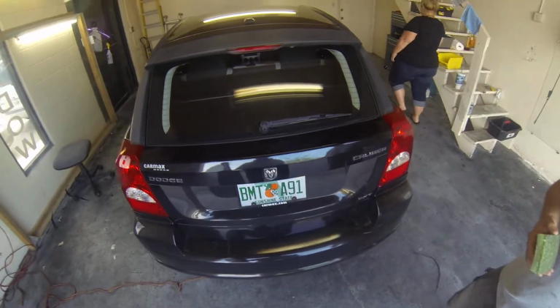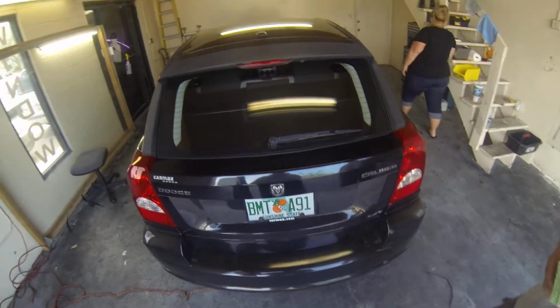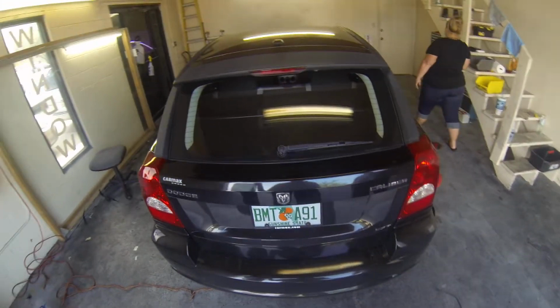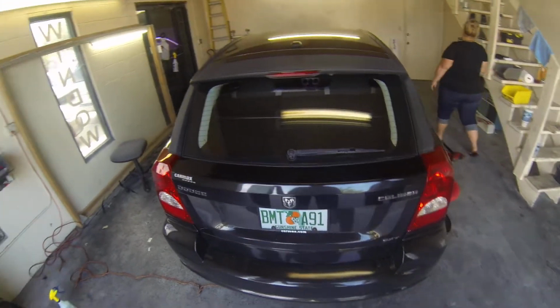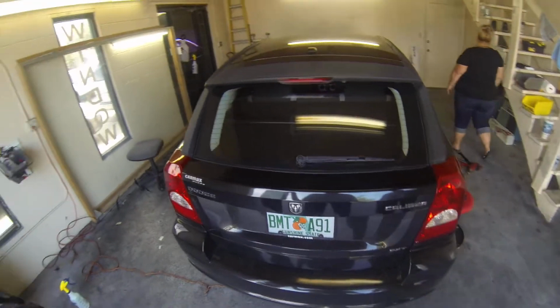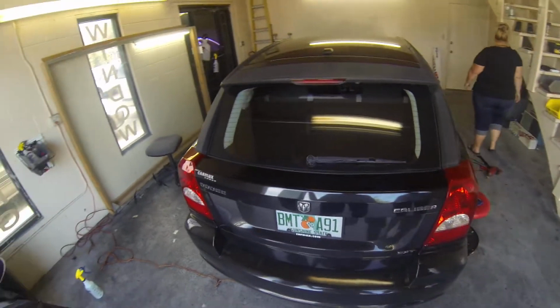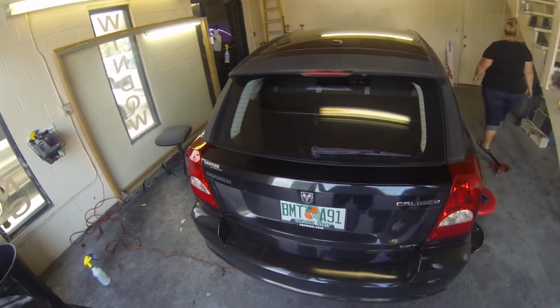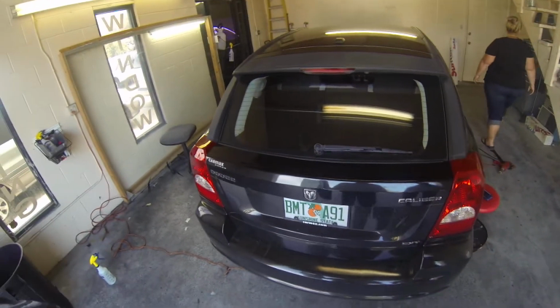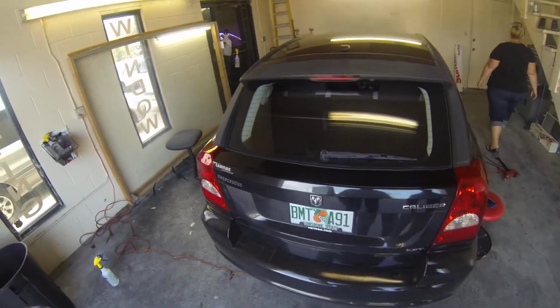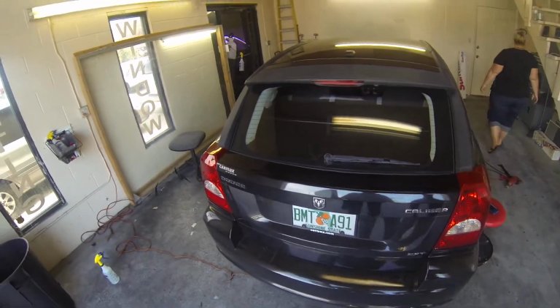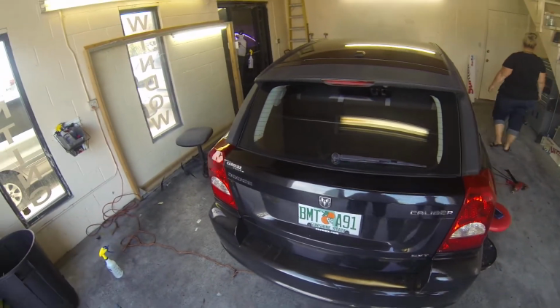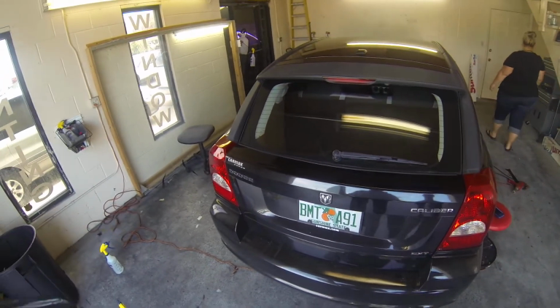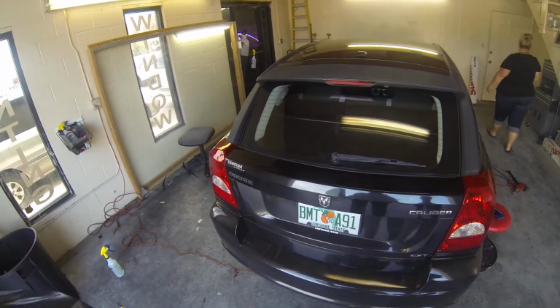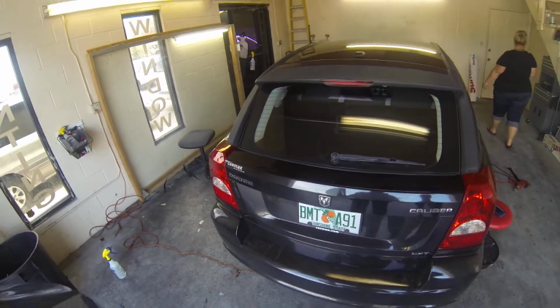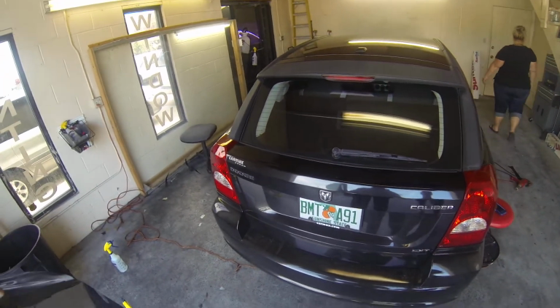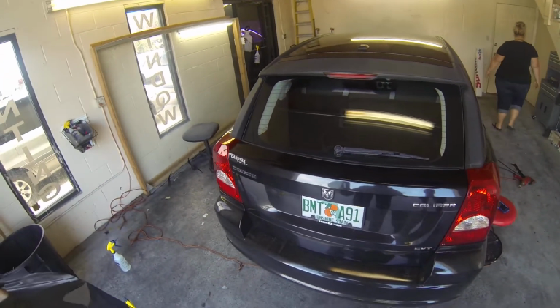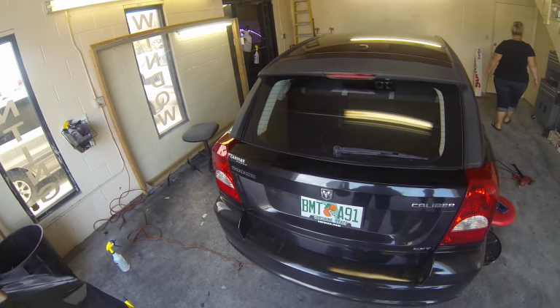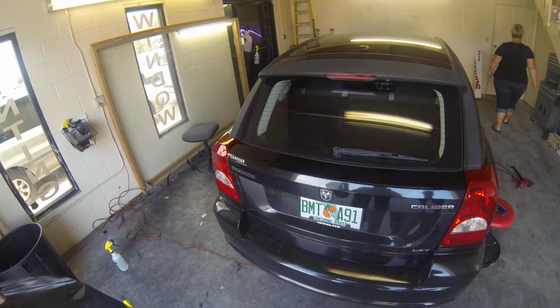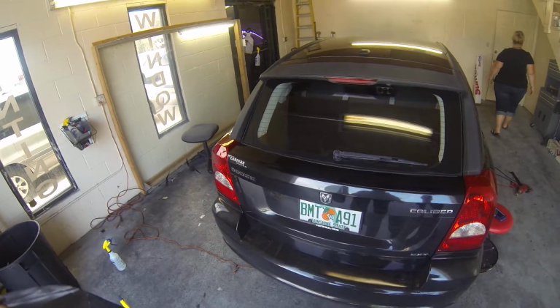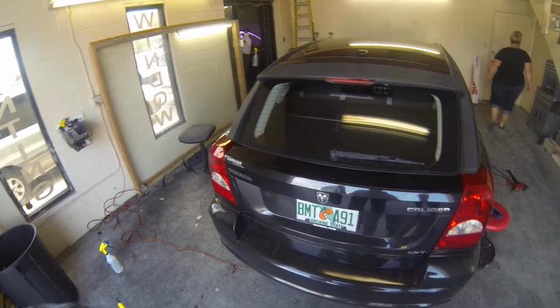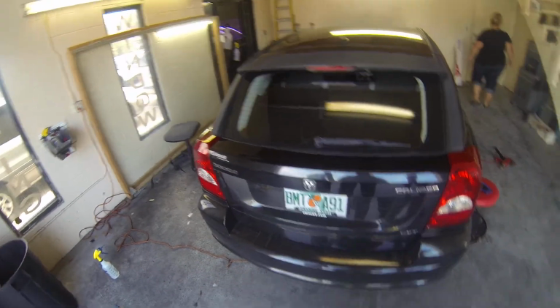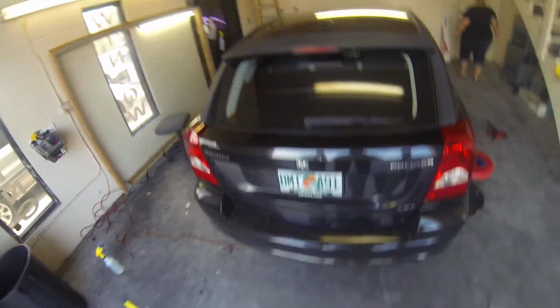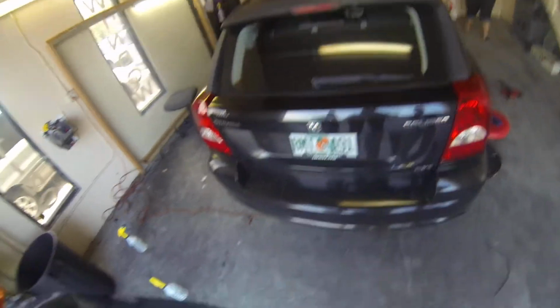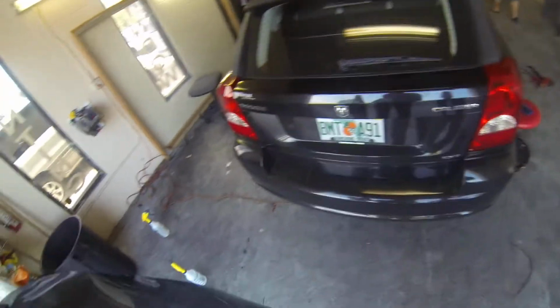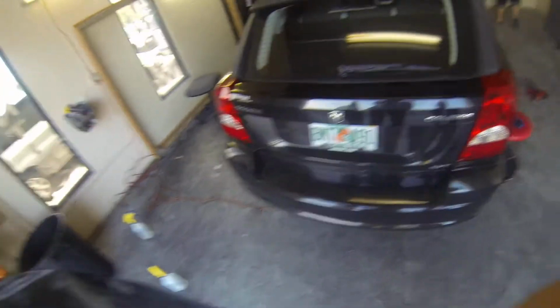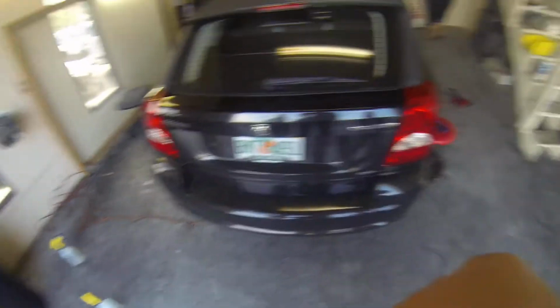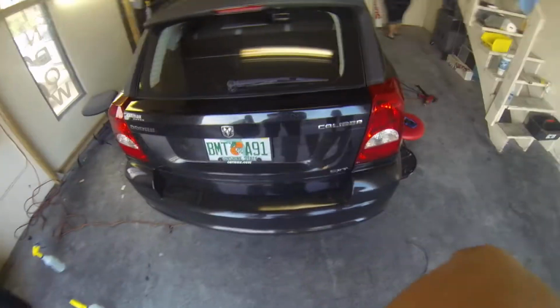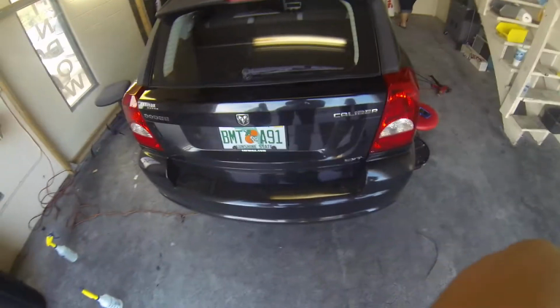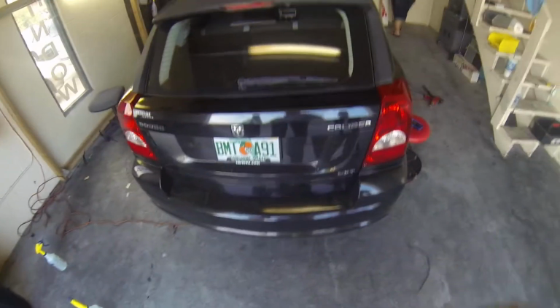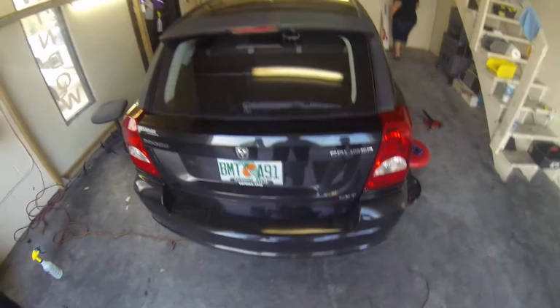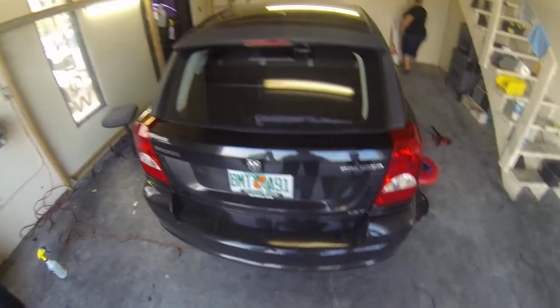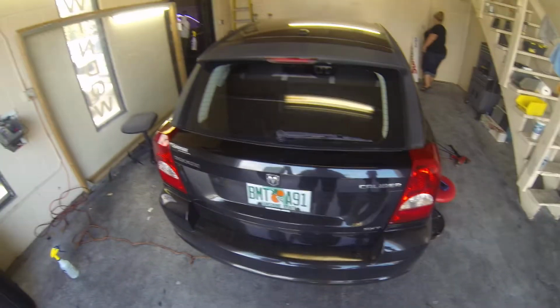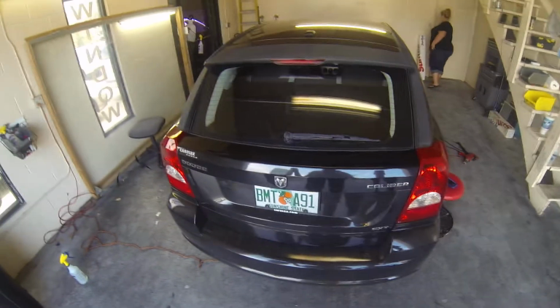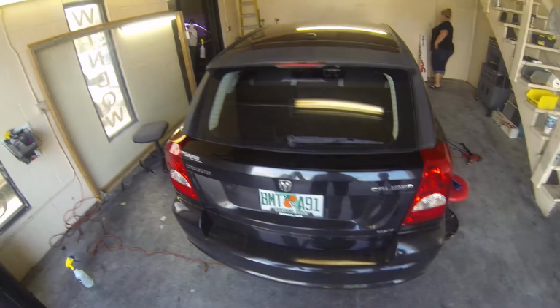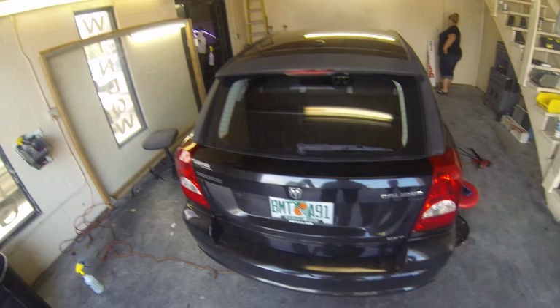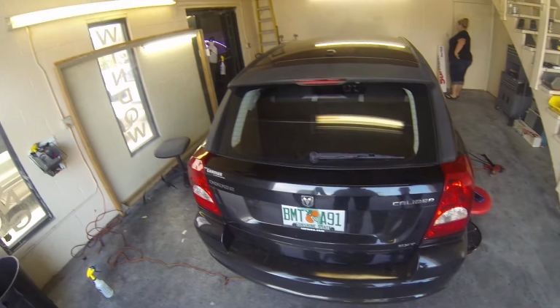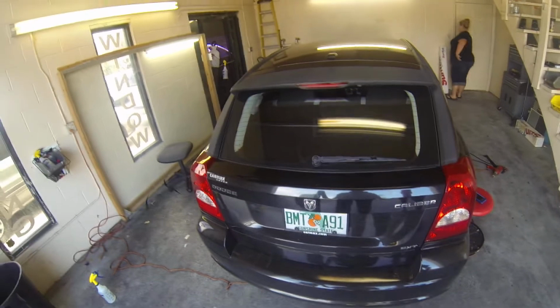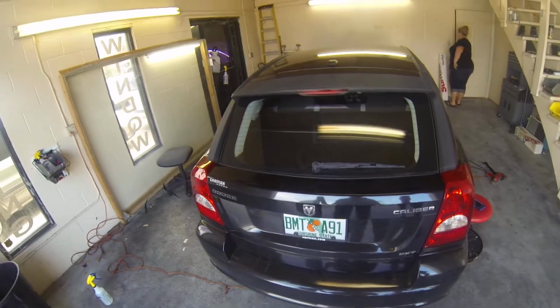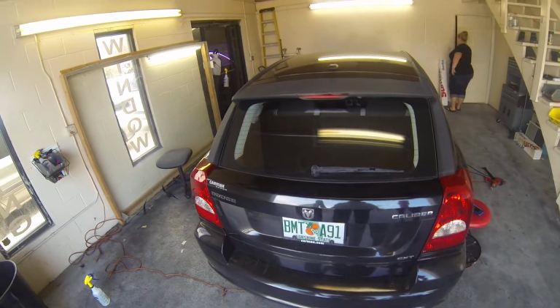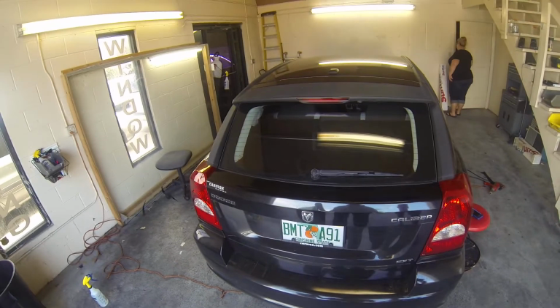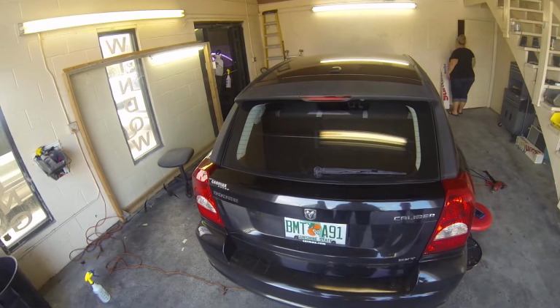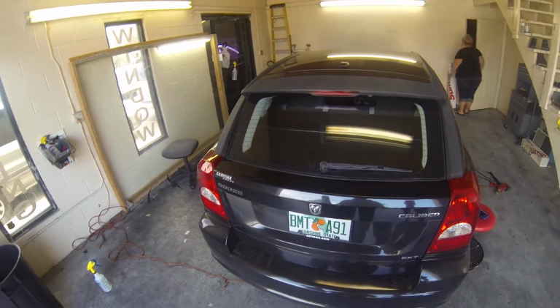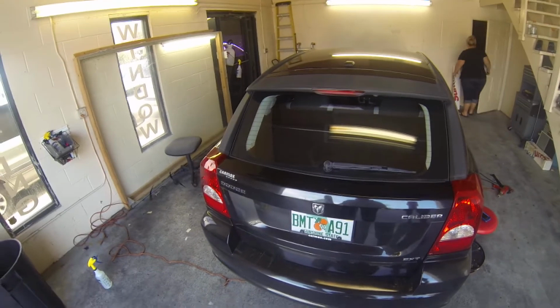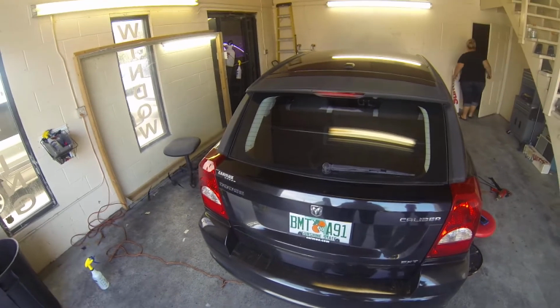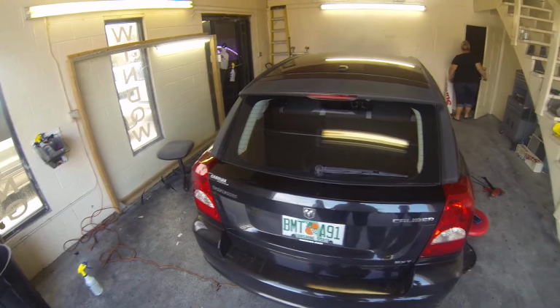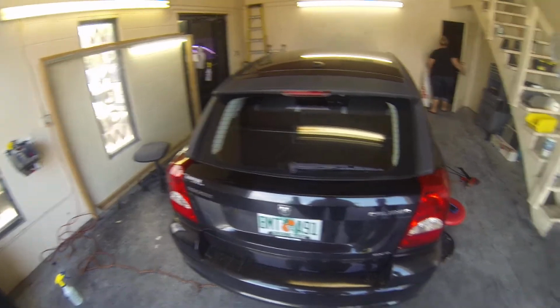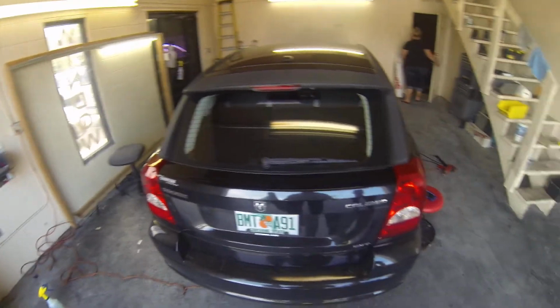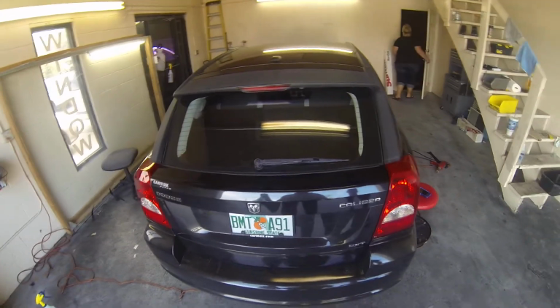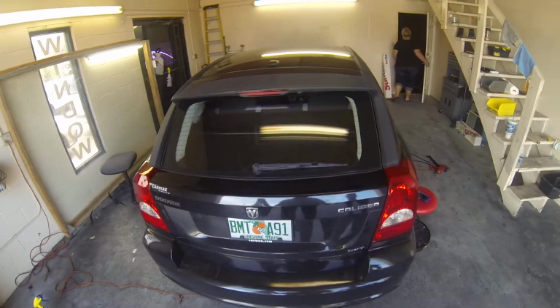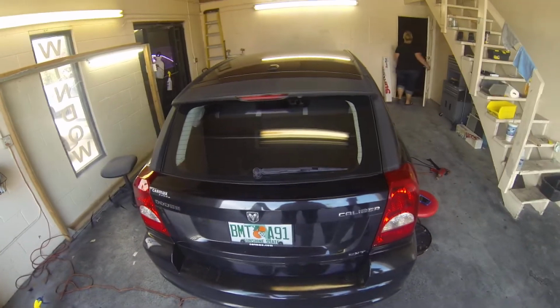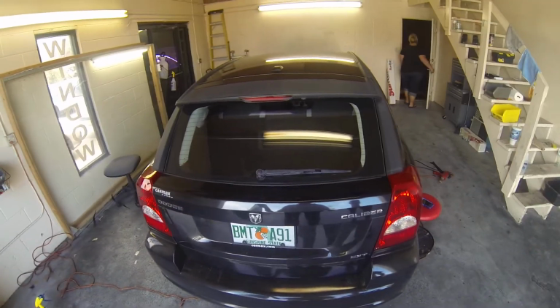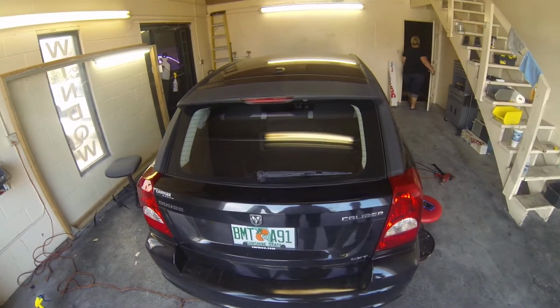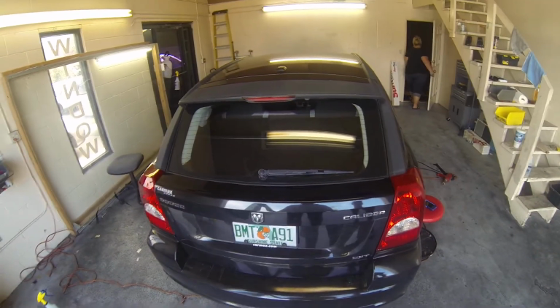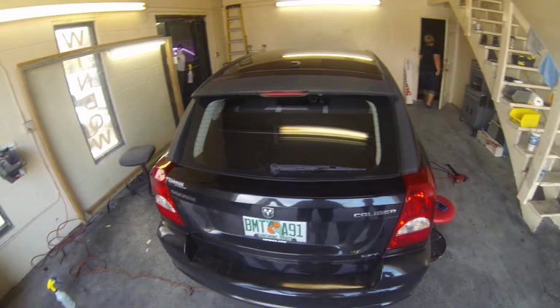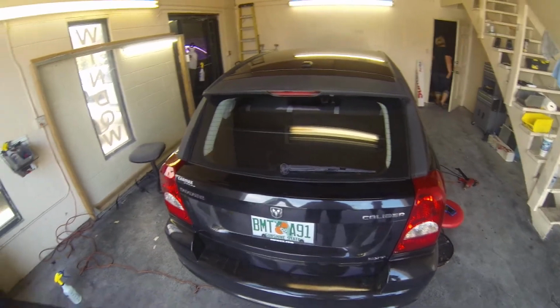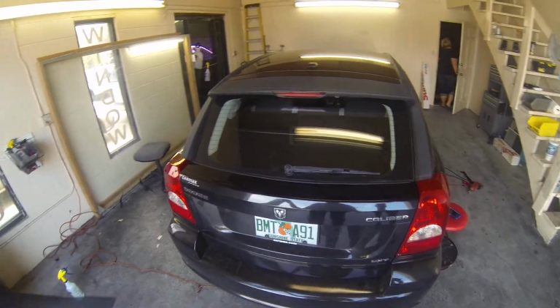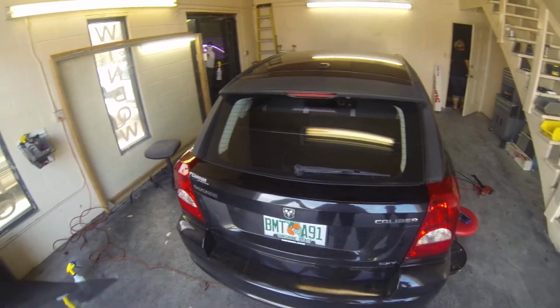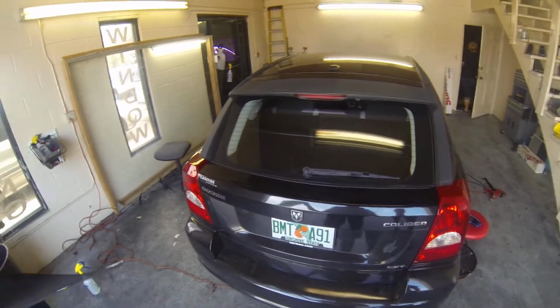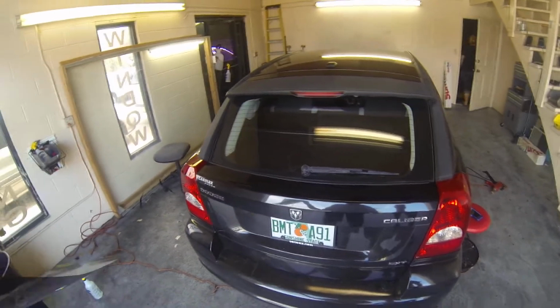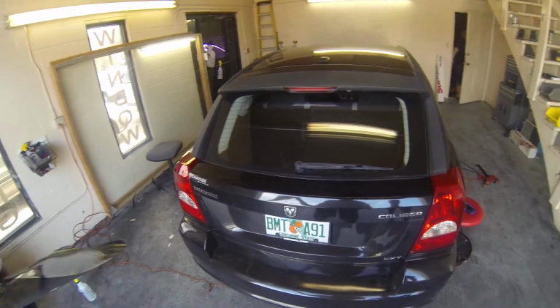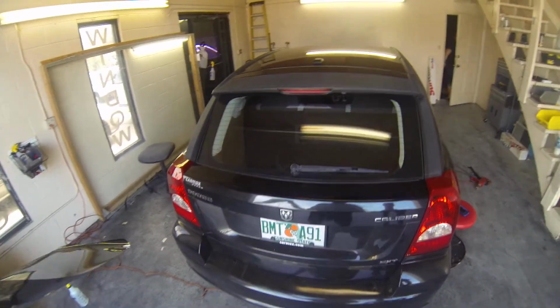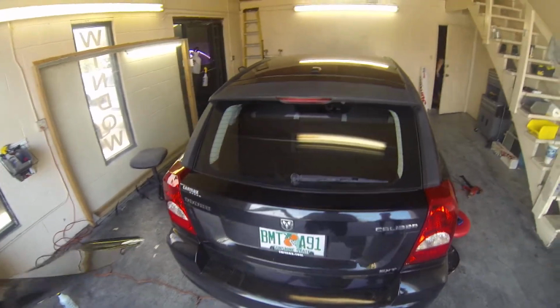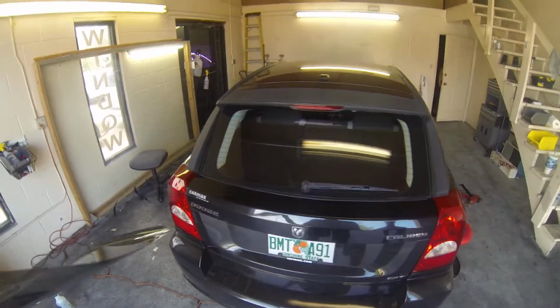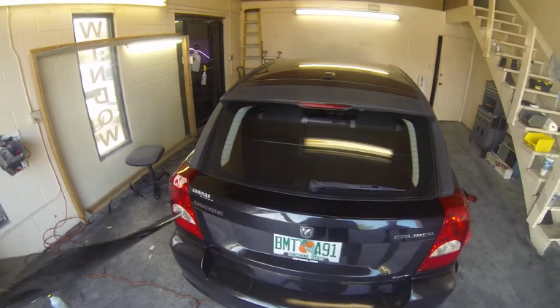Alright, this is Robert, owner of Eclipse Window Tinting. I'm going to show you the heating process on a 2009 Dodge Caliber for the back window.